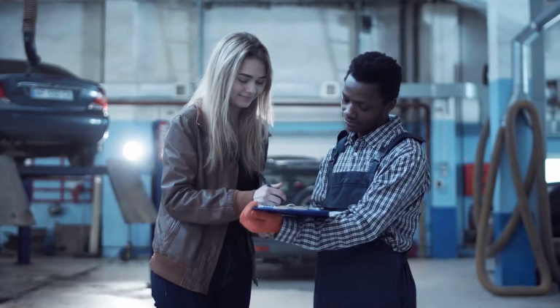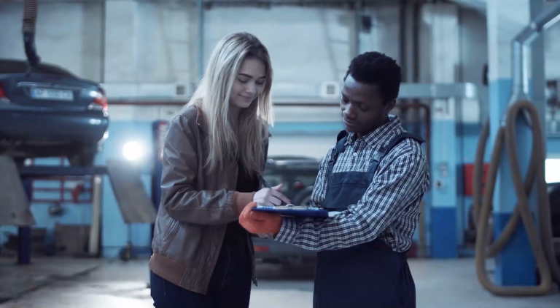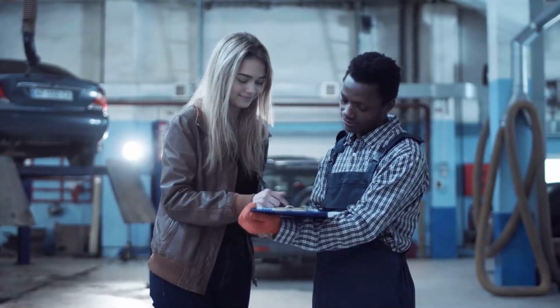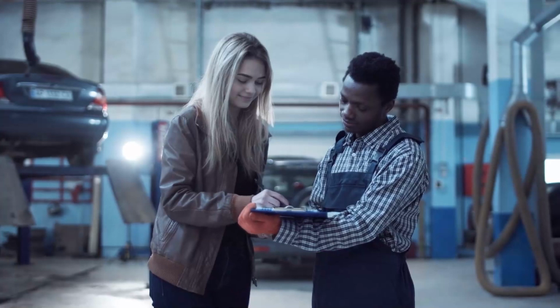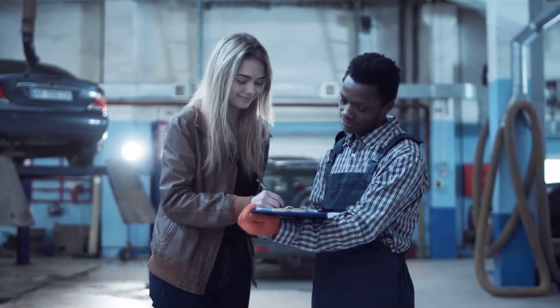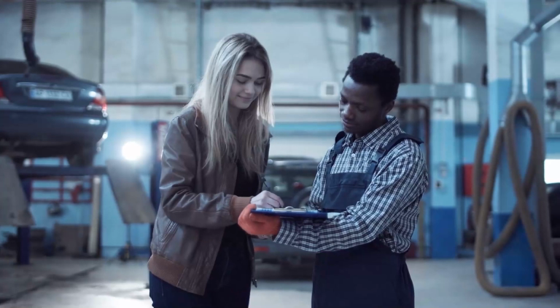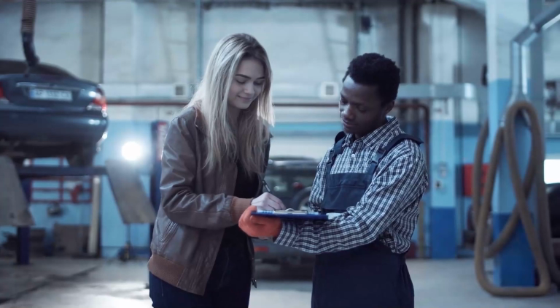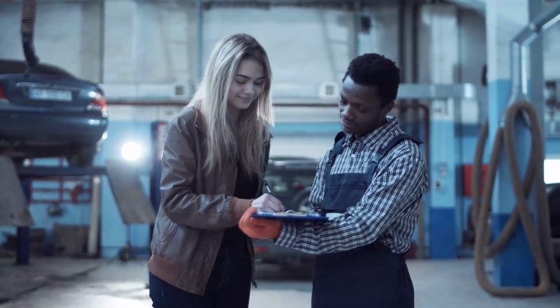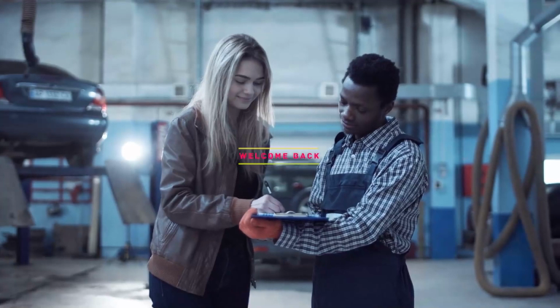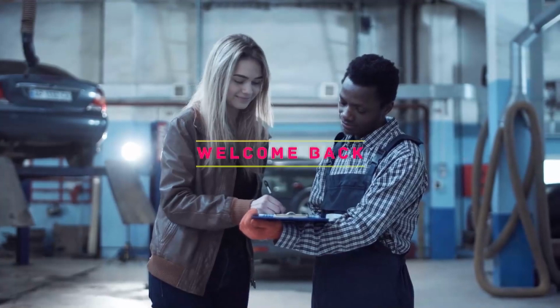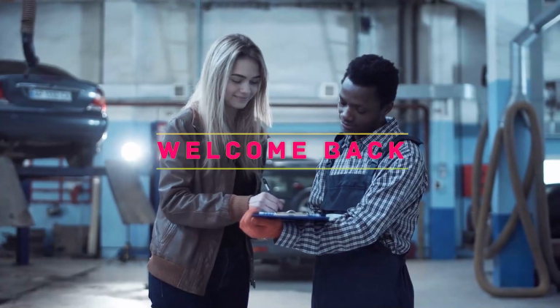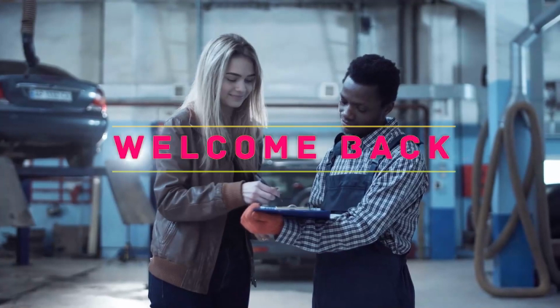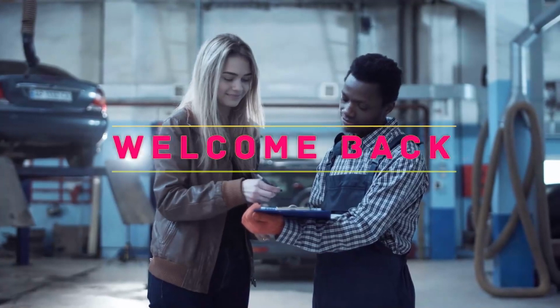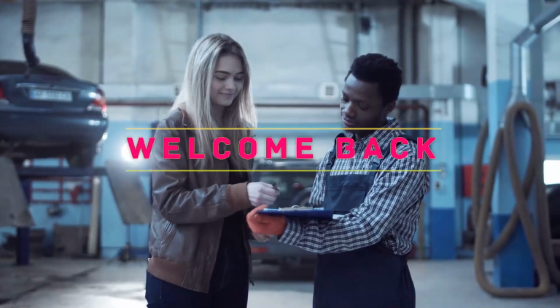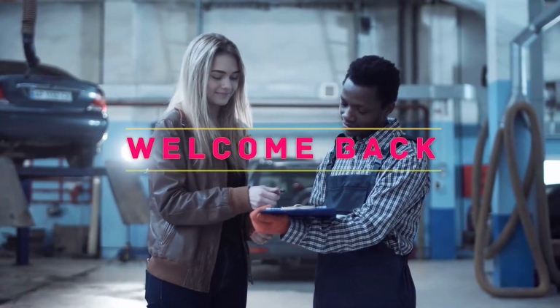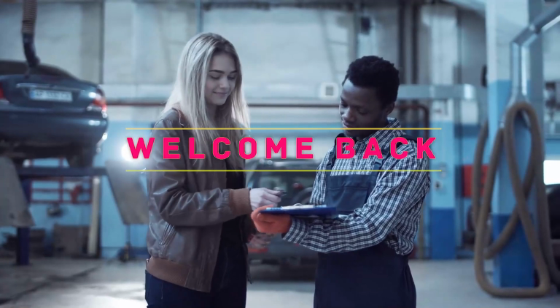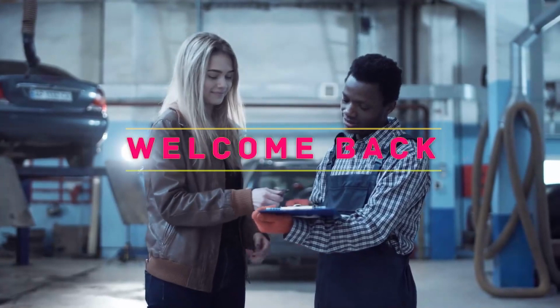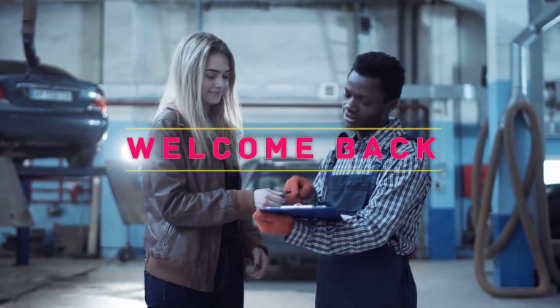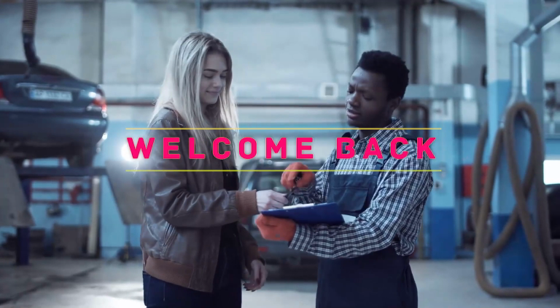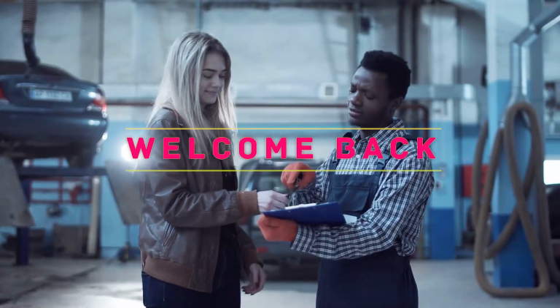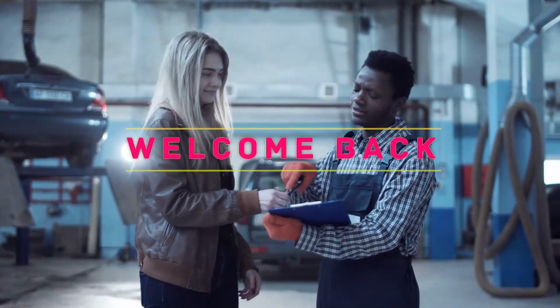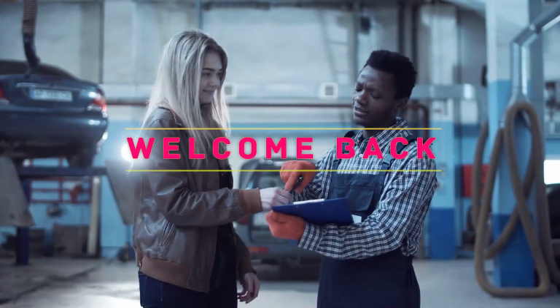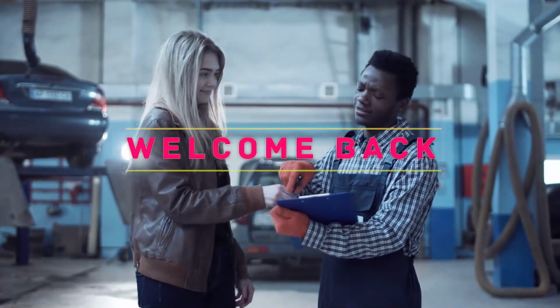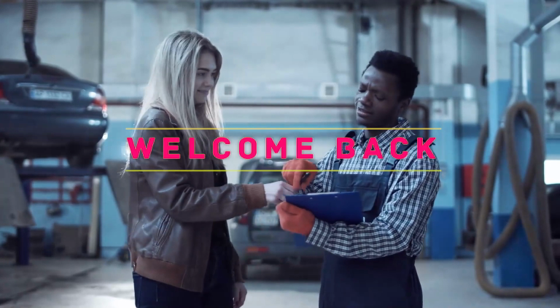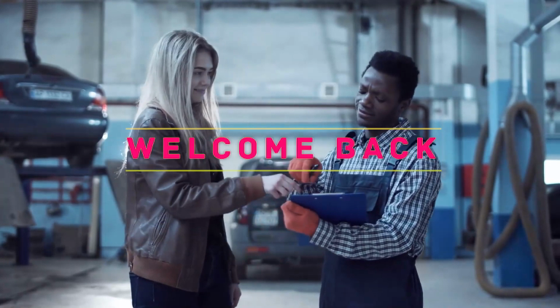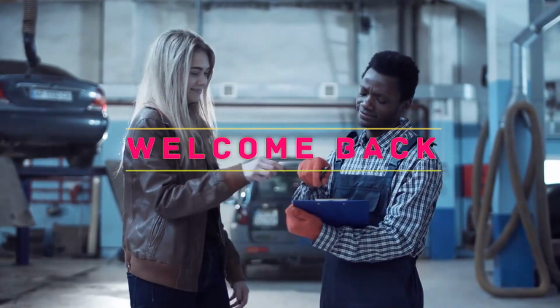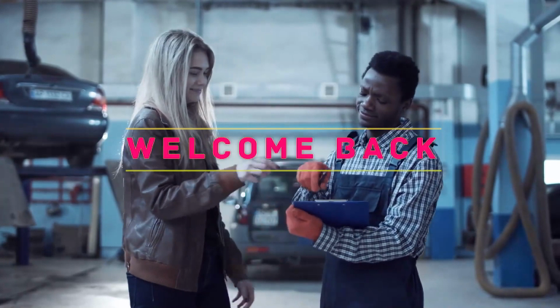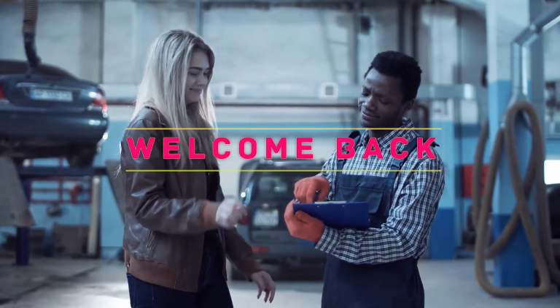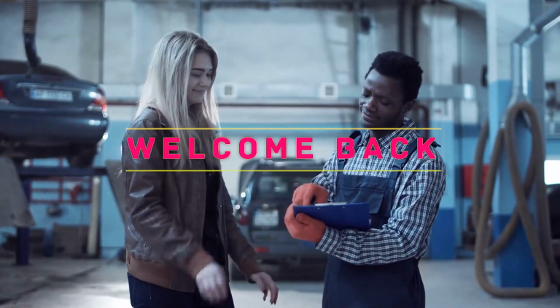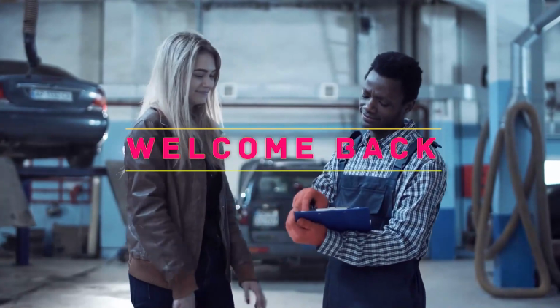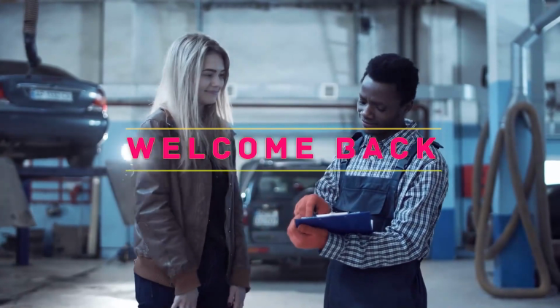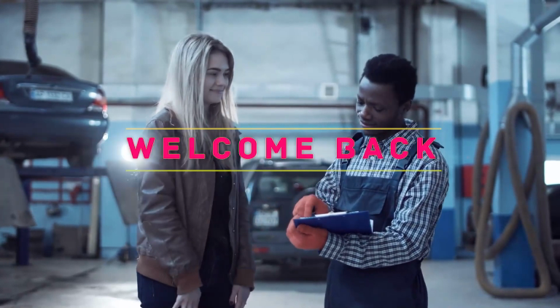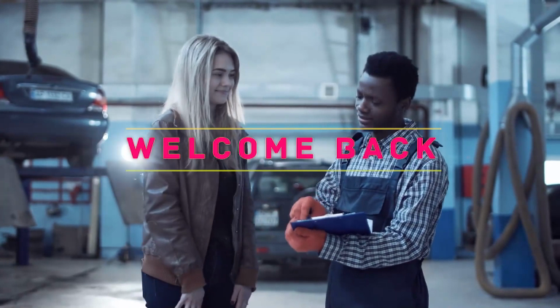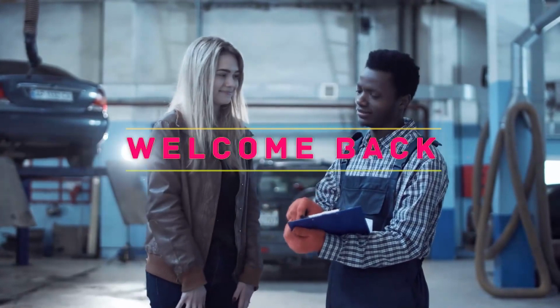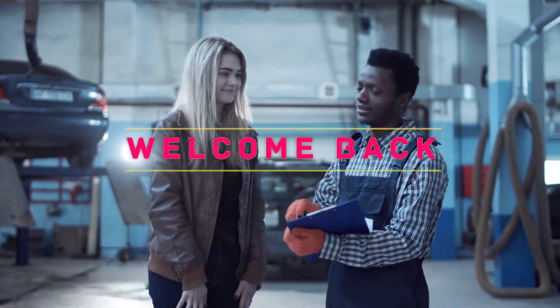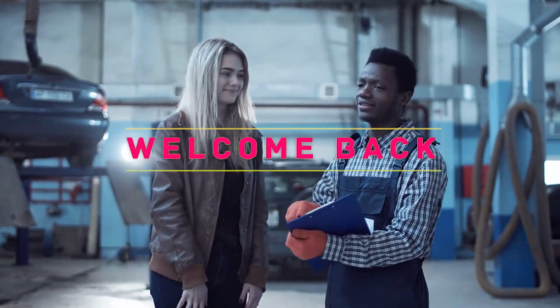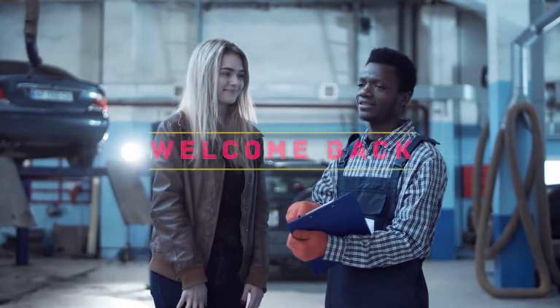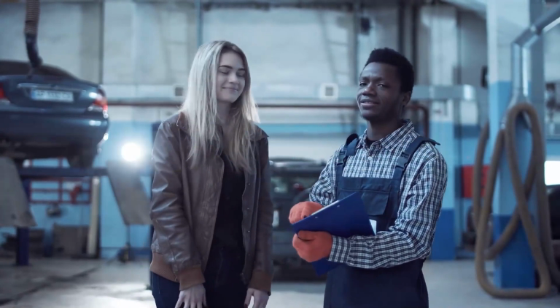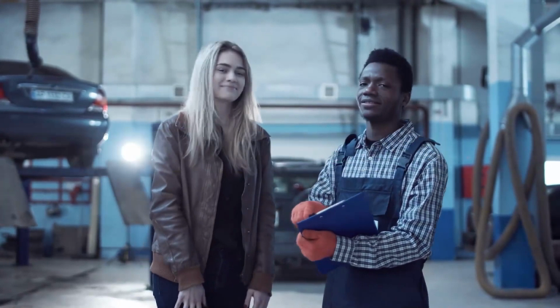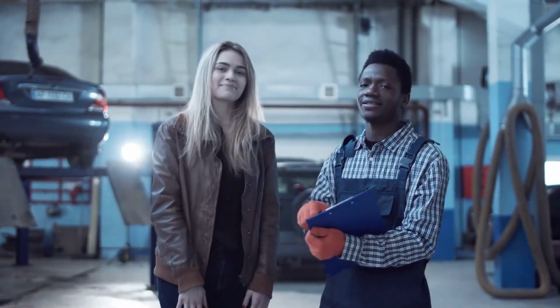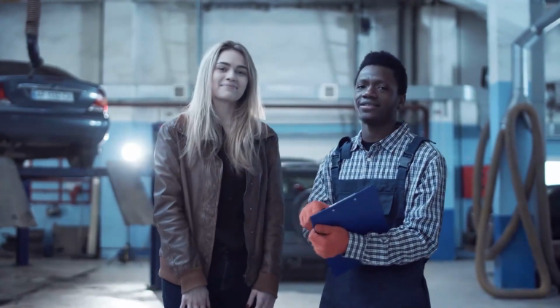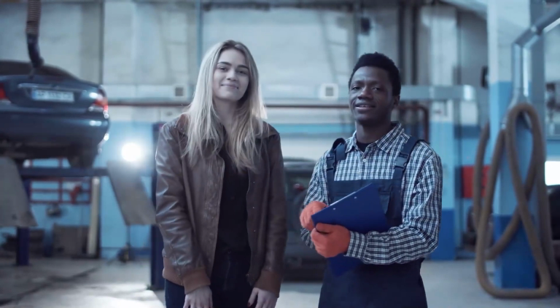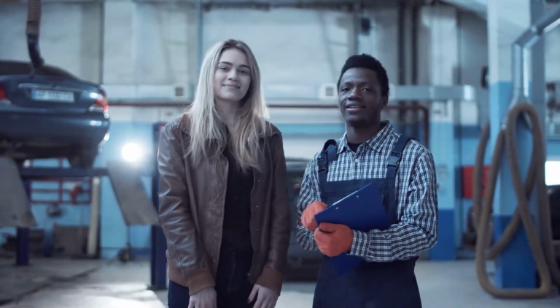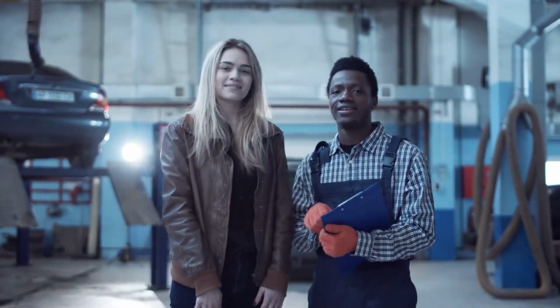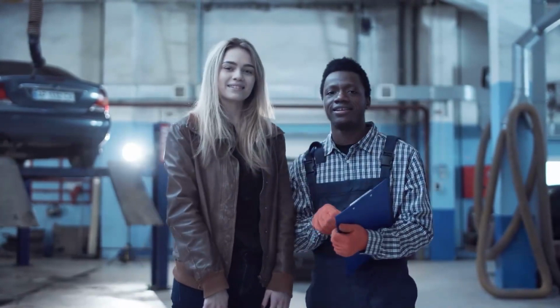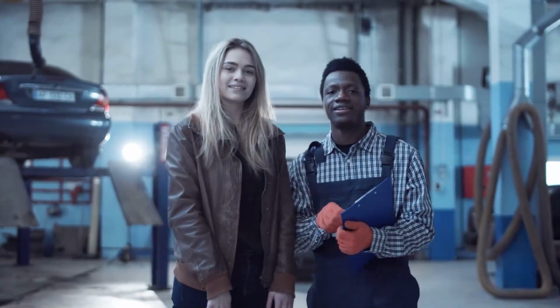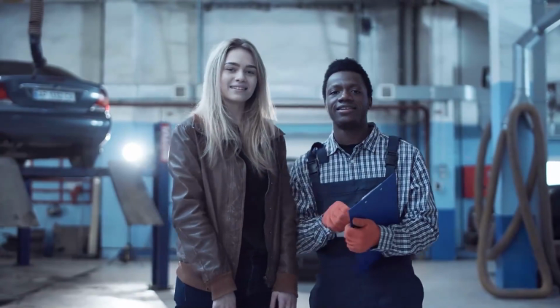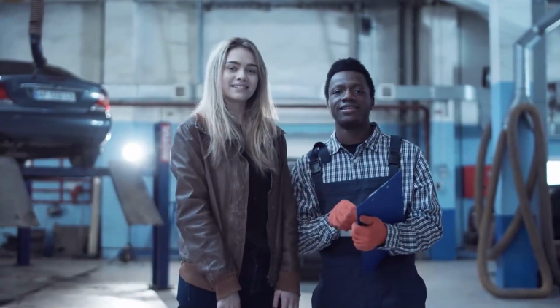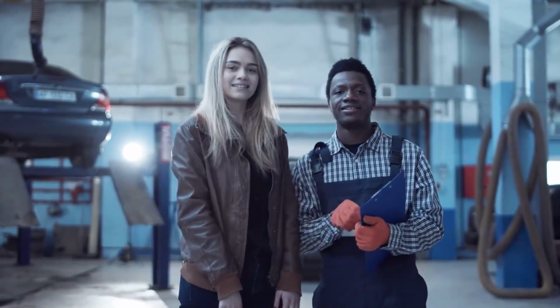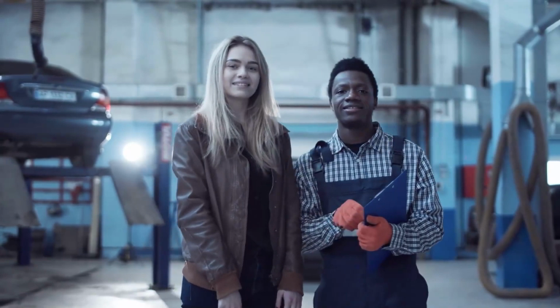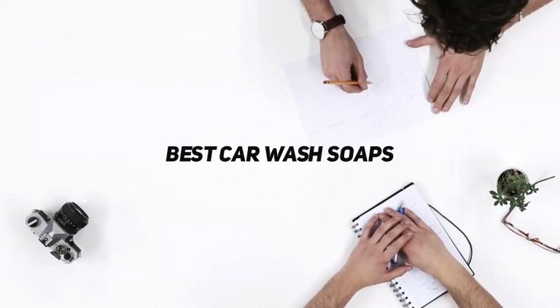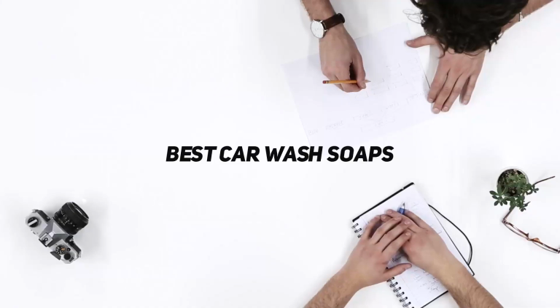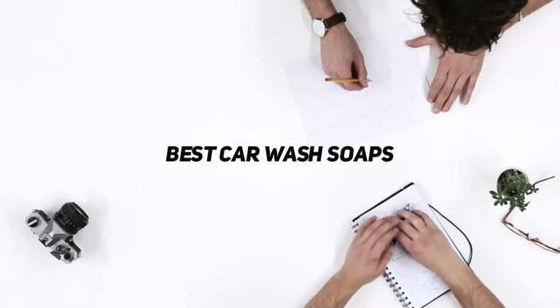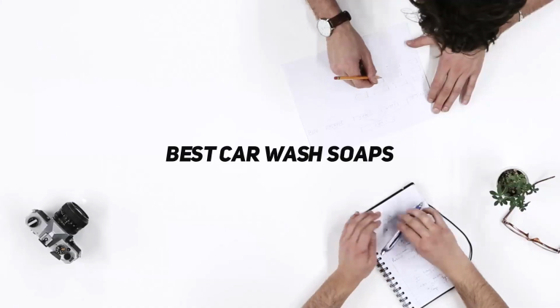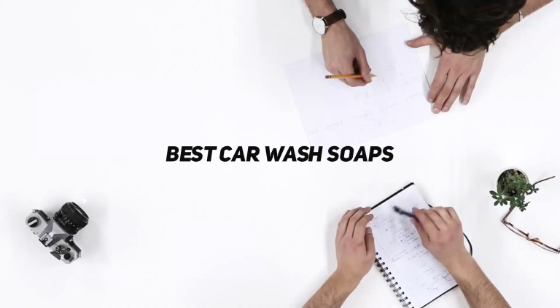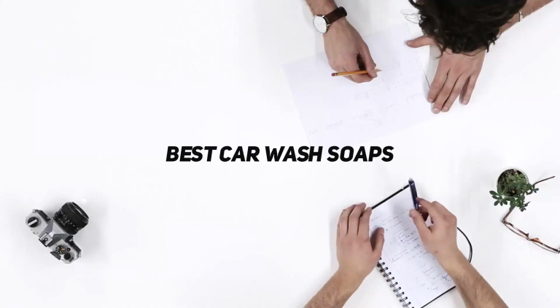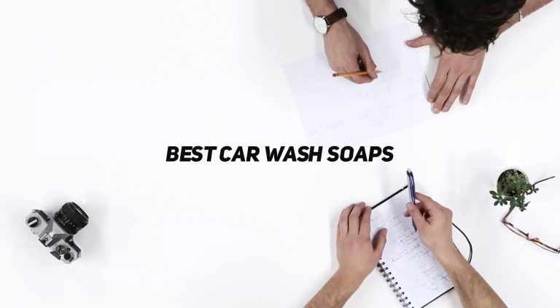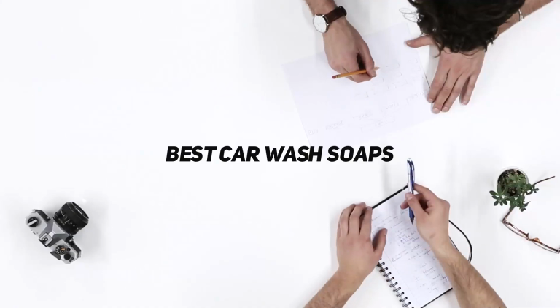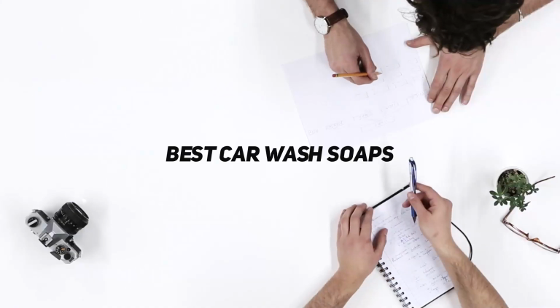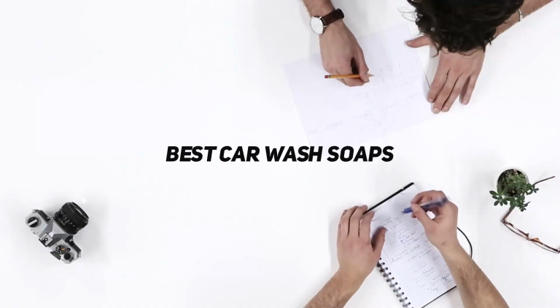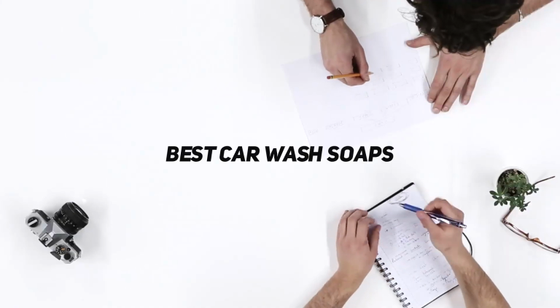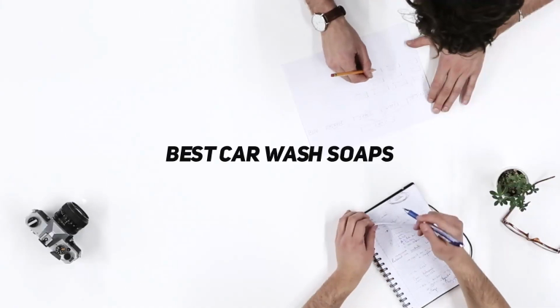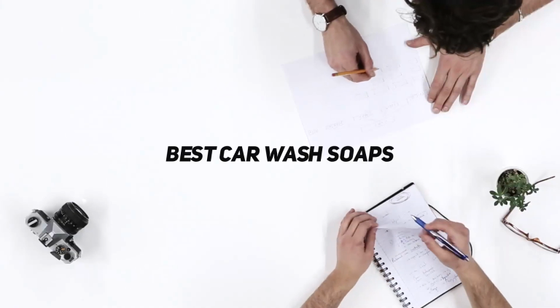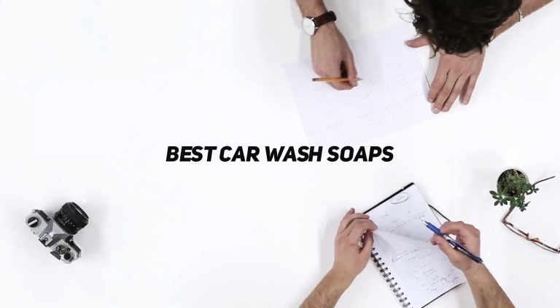Hey, welcome back to my channel. In this video, I'm gonna talk about top 5 best car wash soaps.